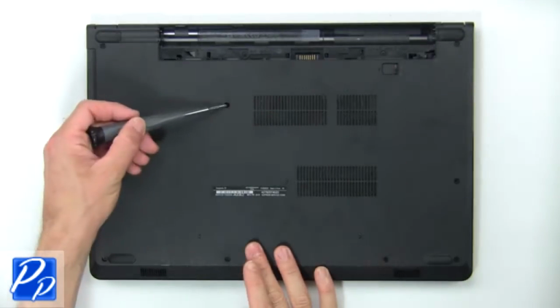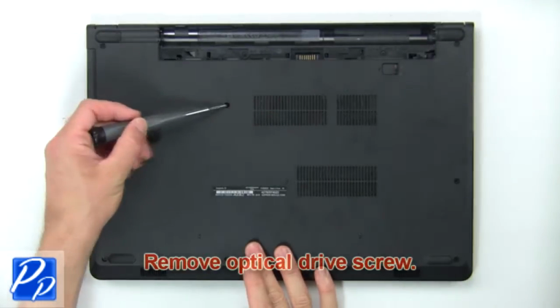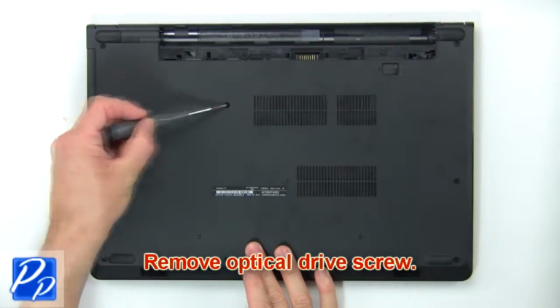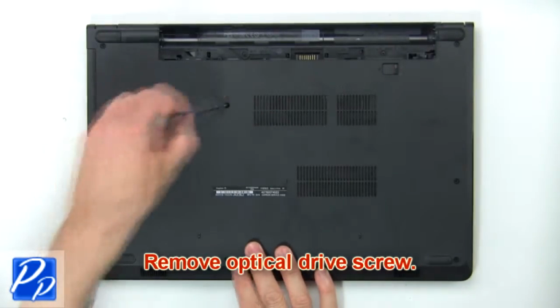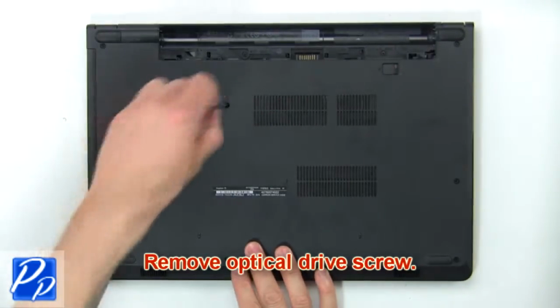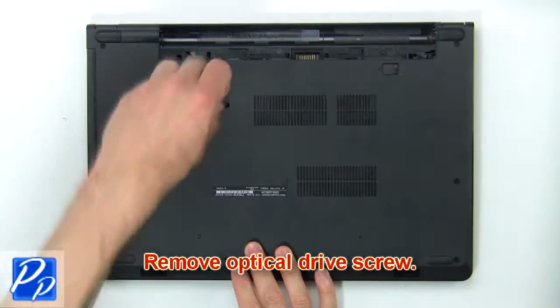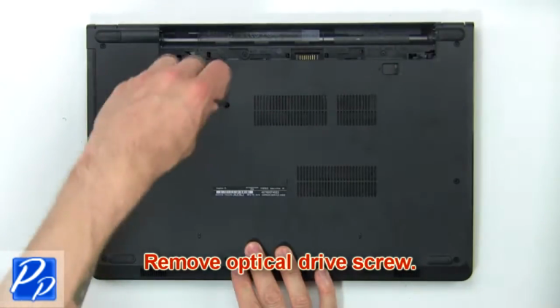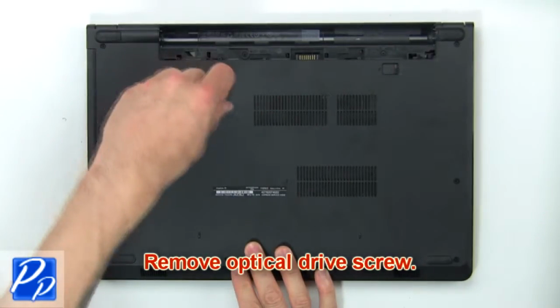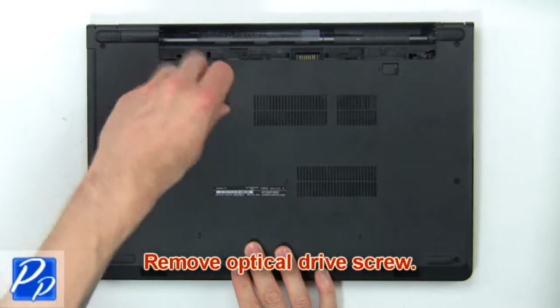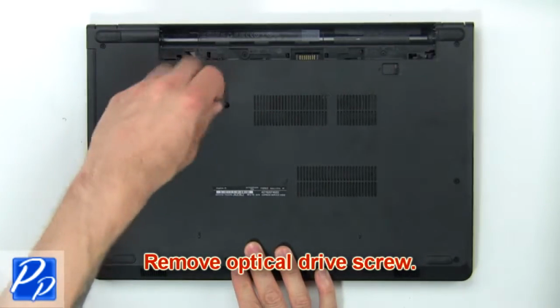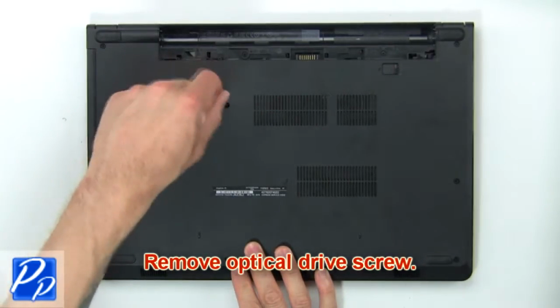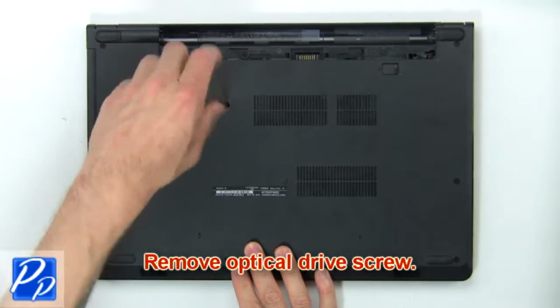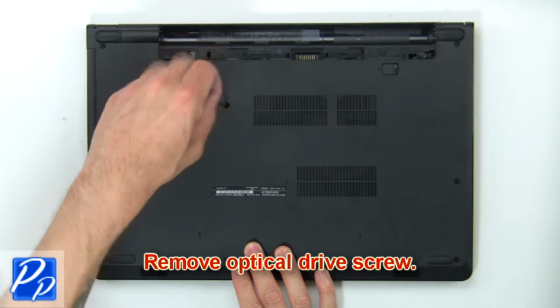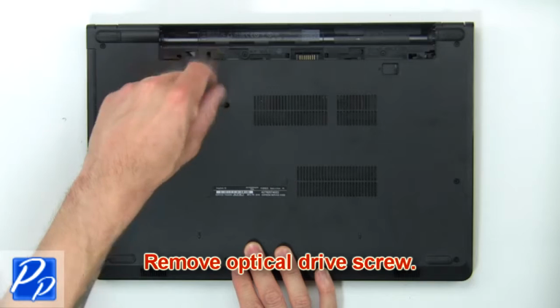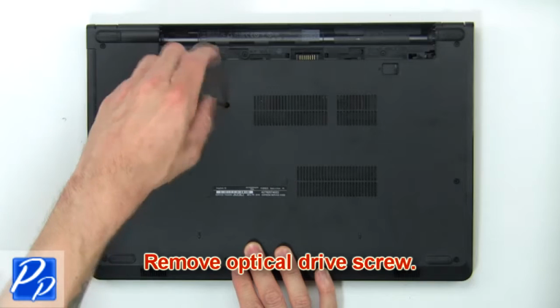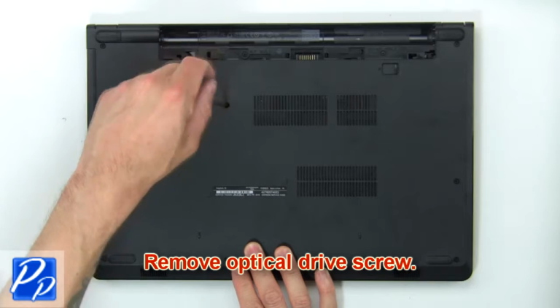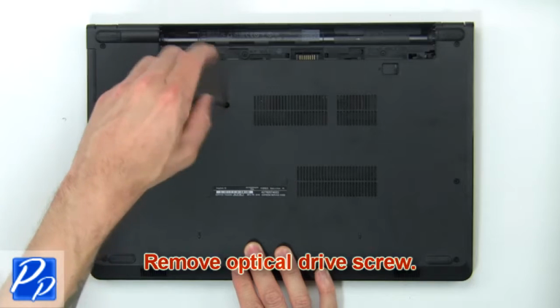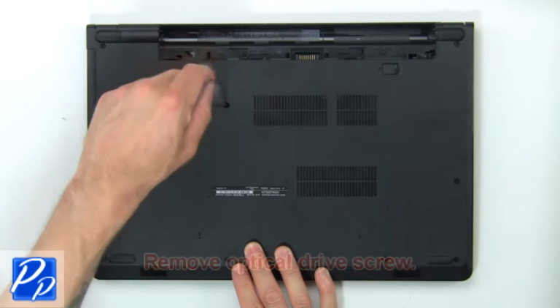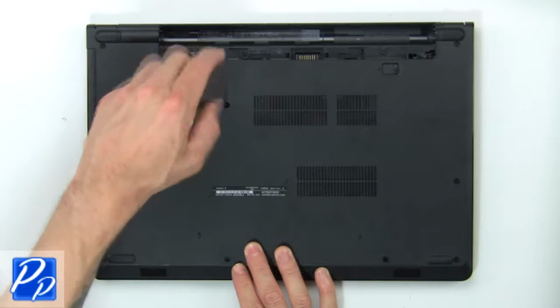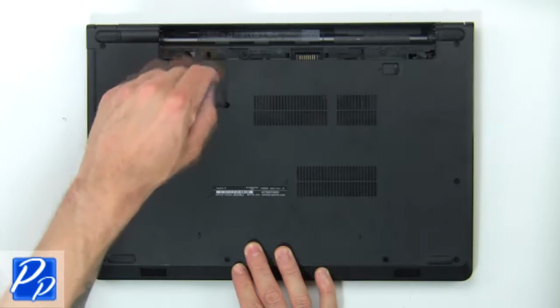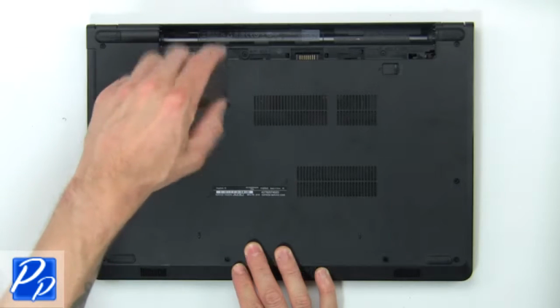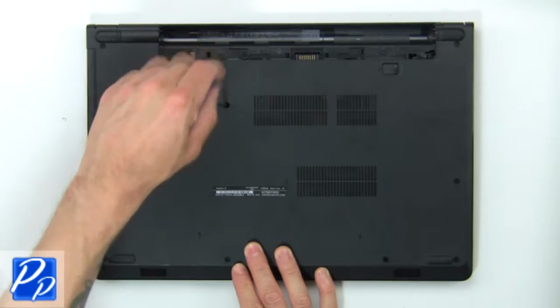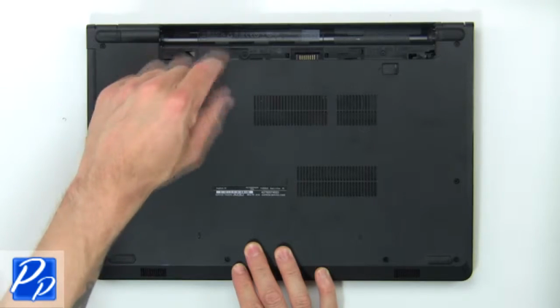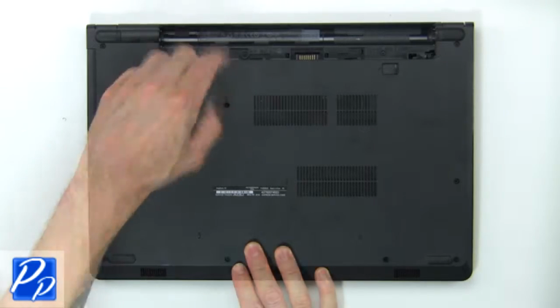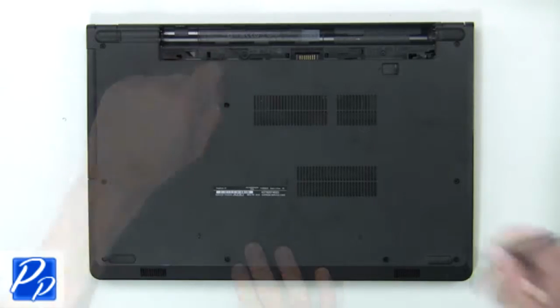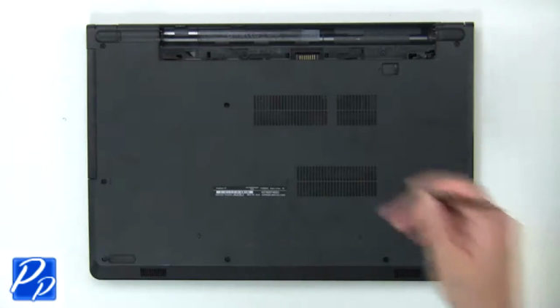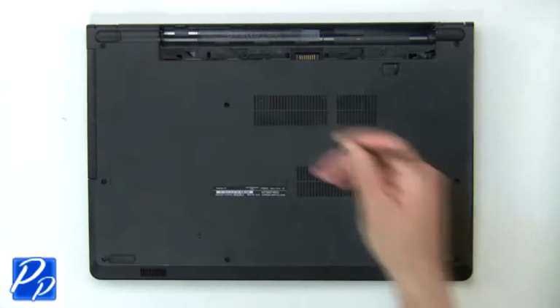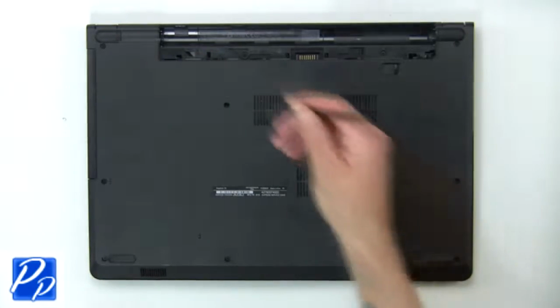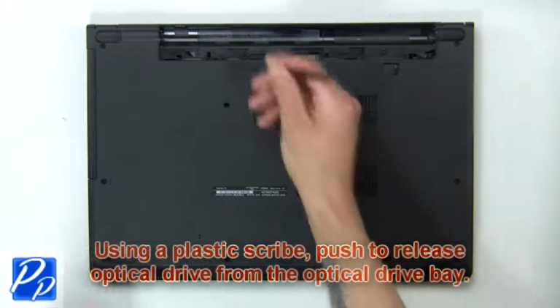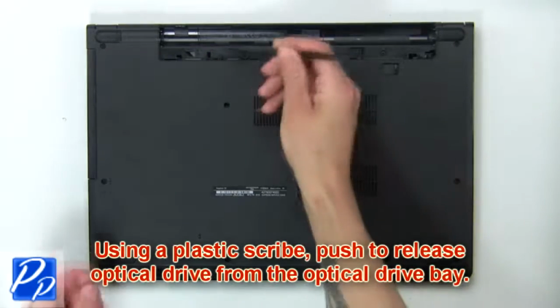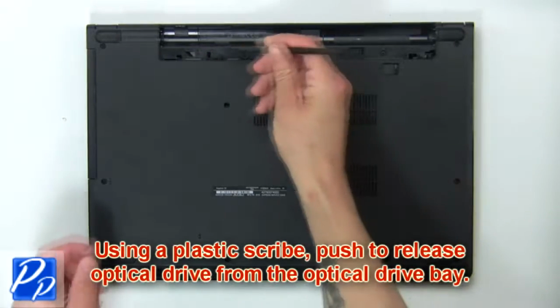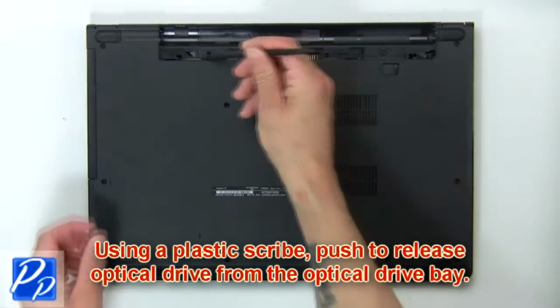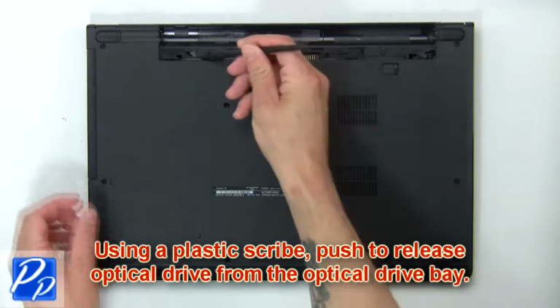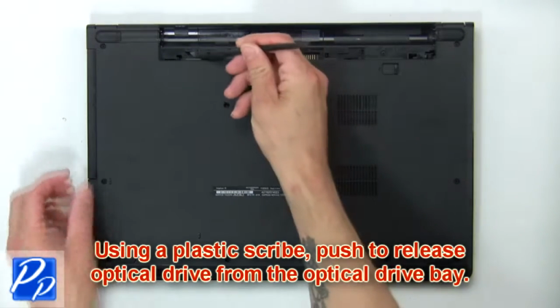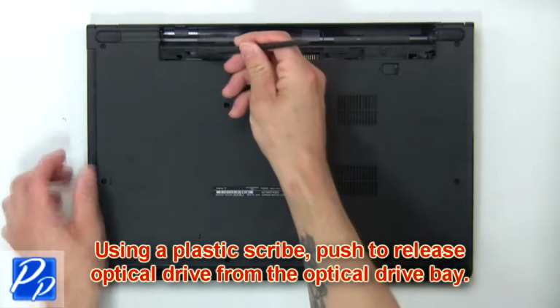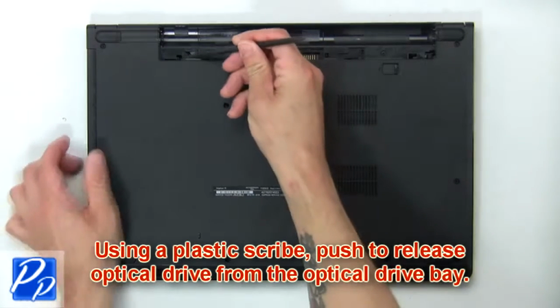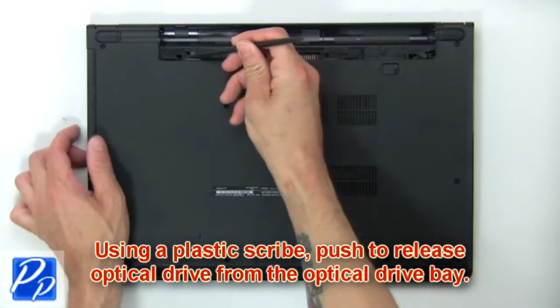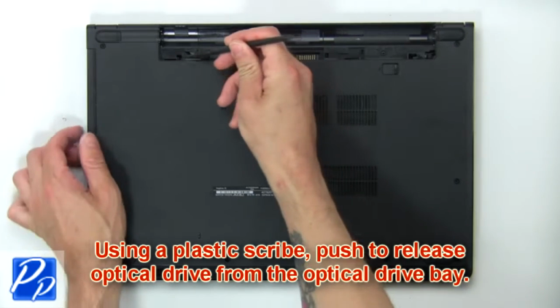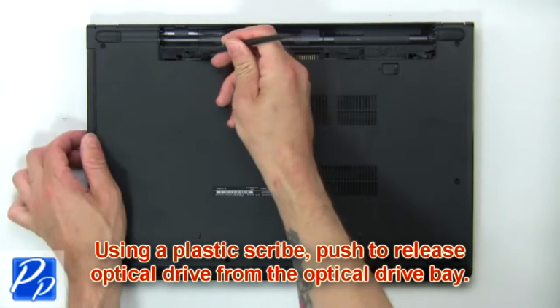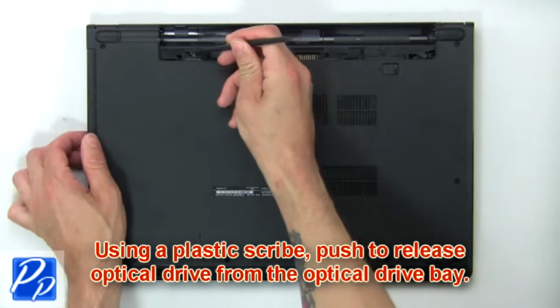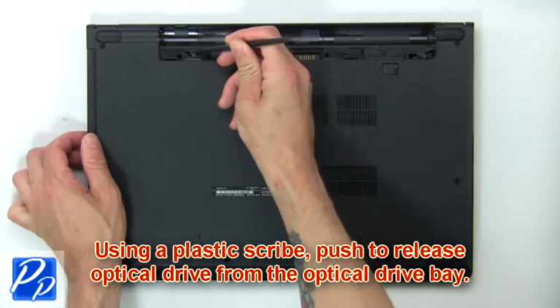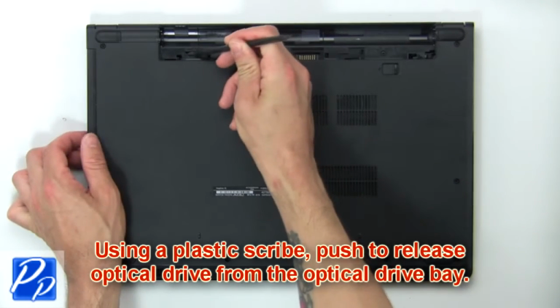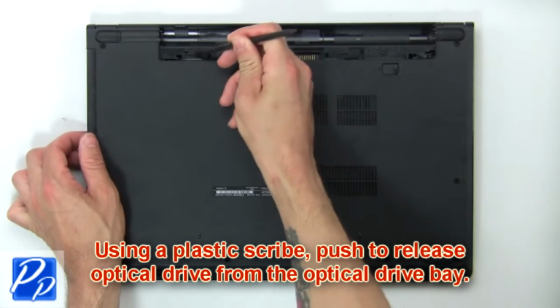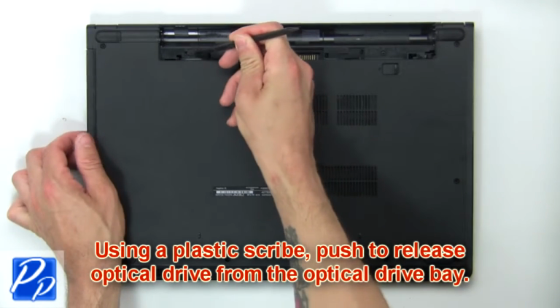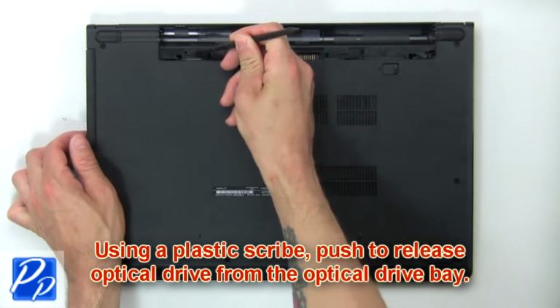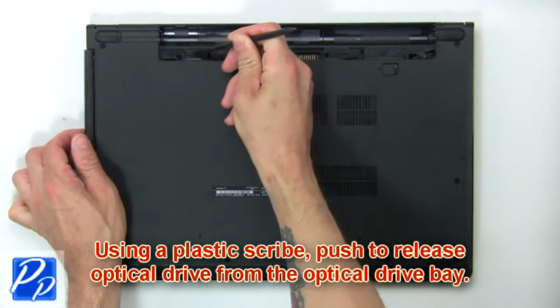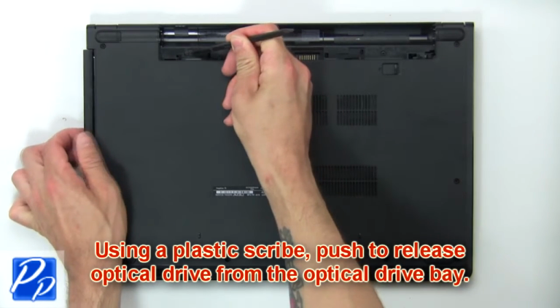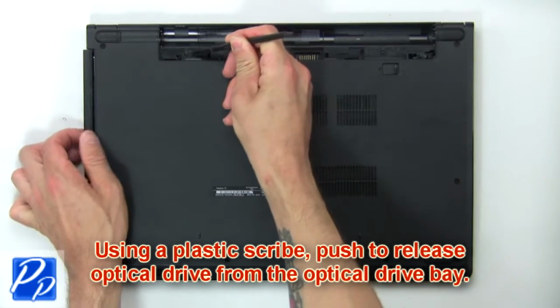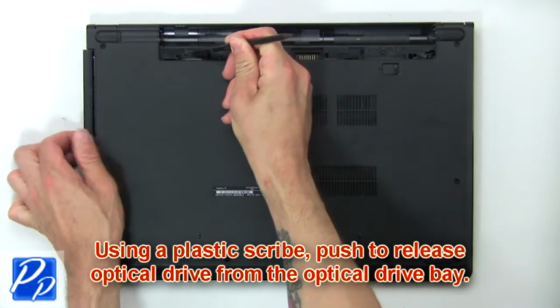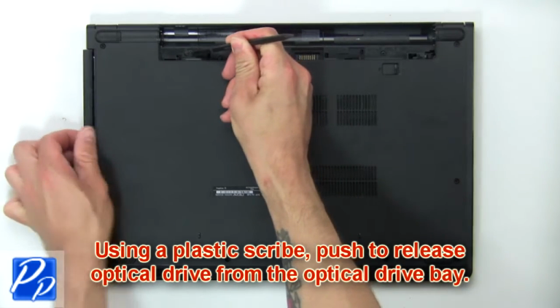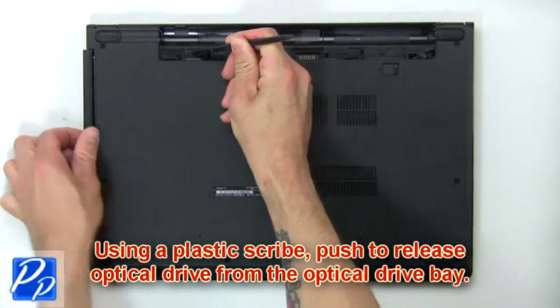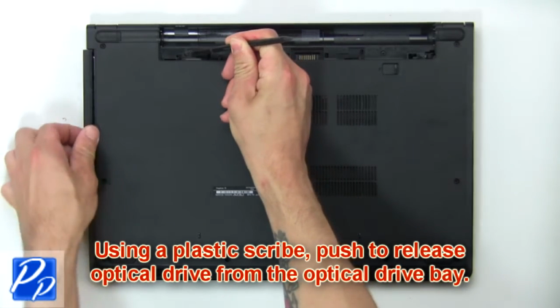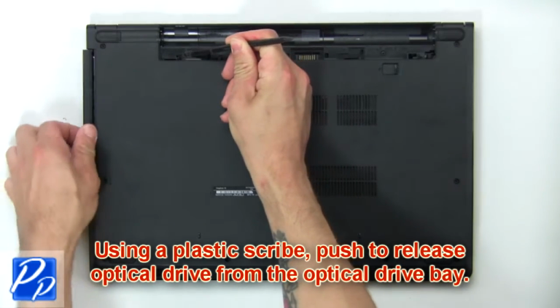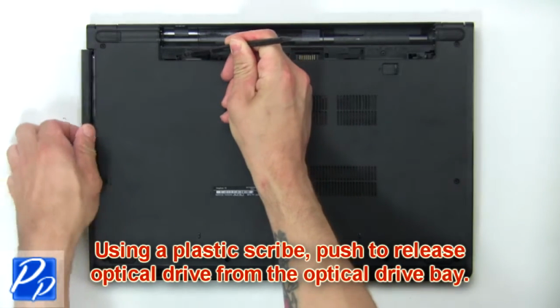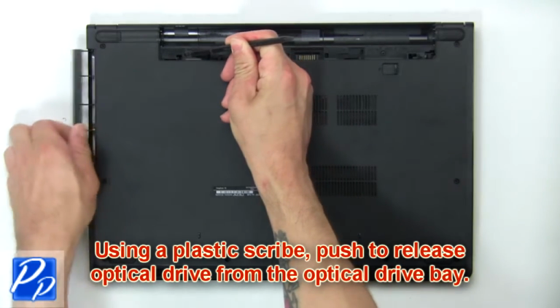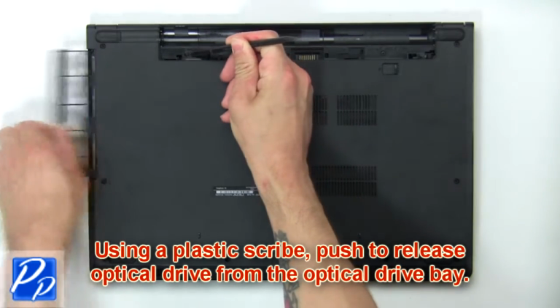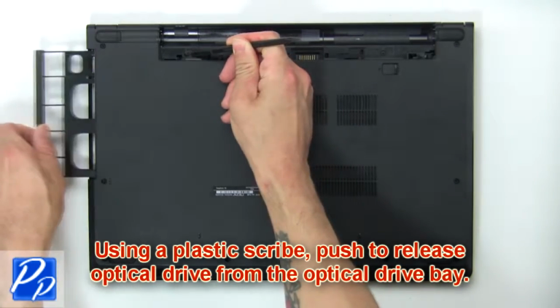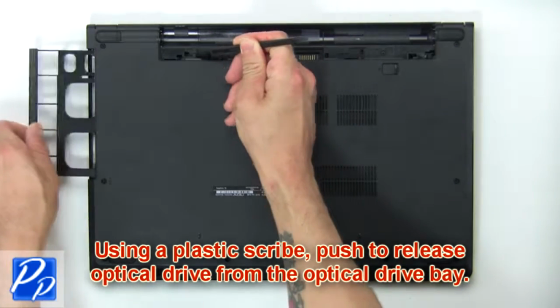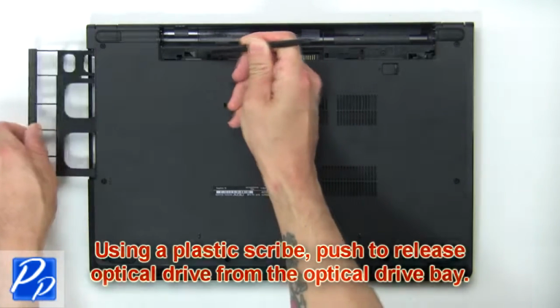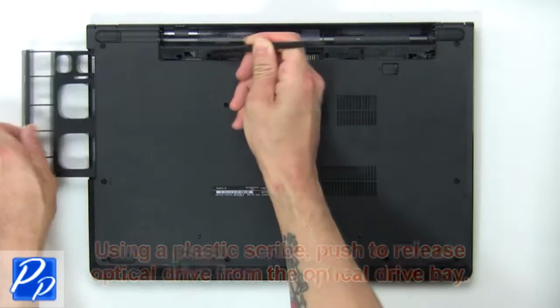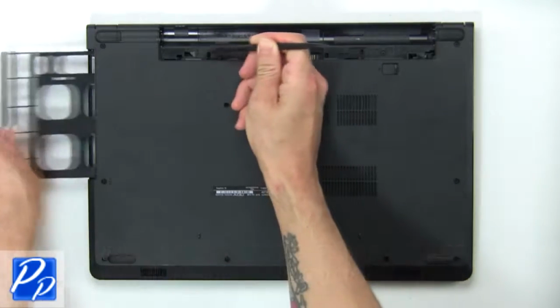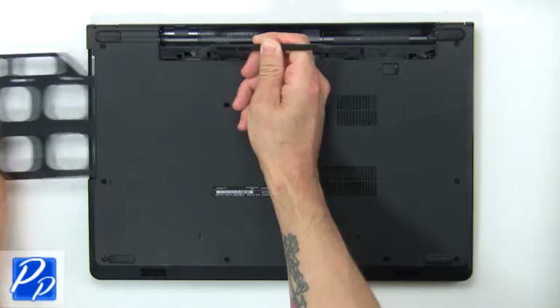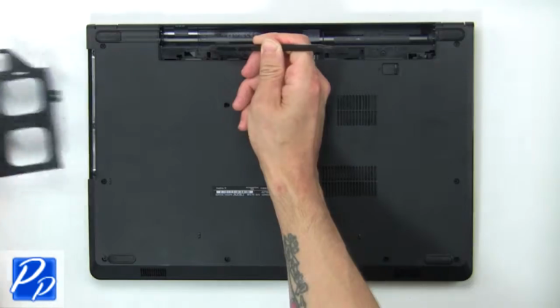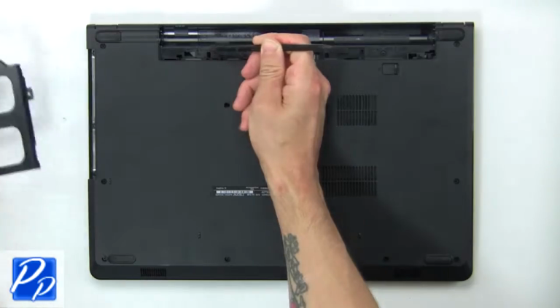Remove the optical drive screws. Using a plastic scribe, push to release the optical drive from the optical drive bay.